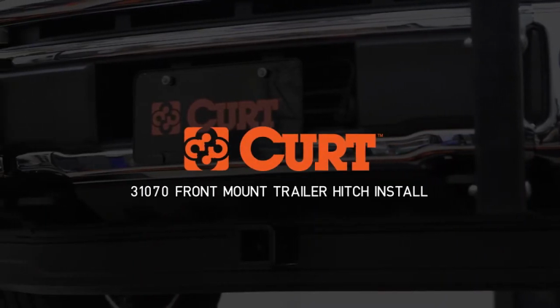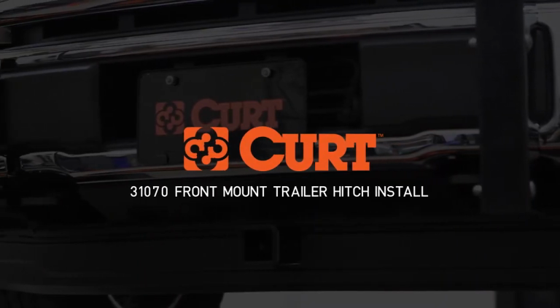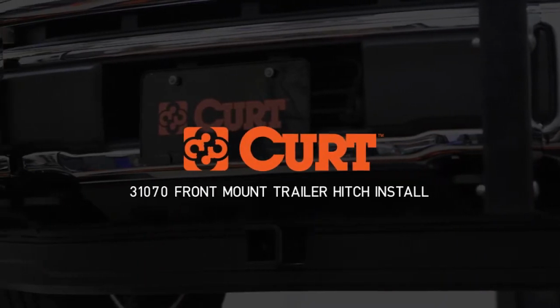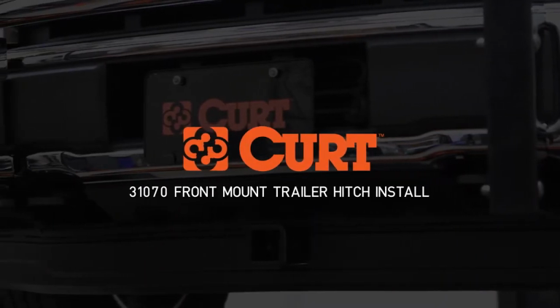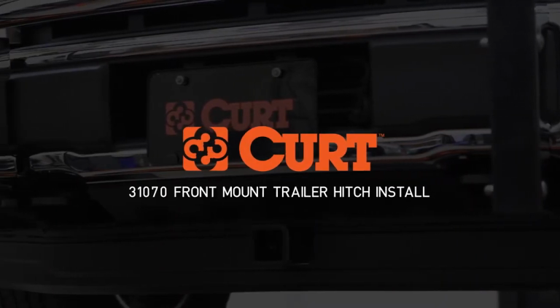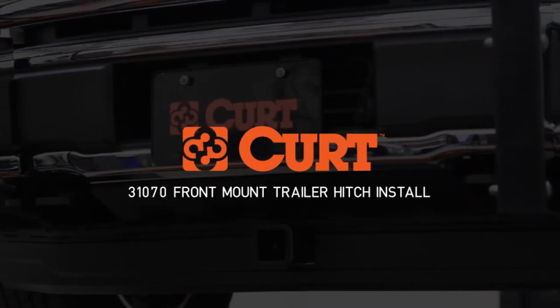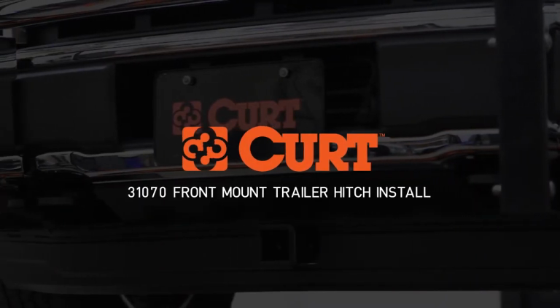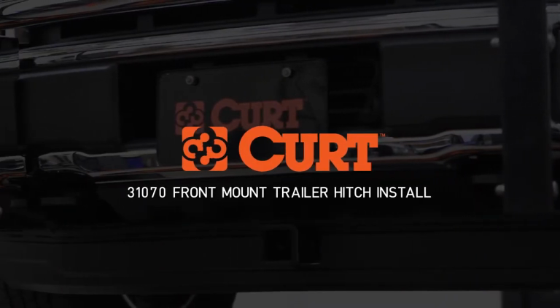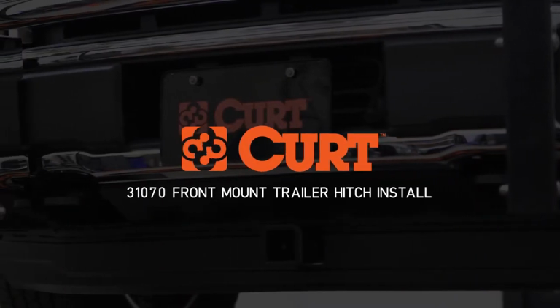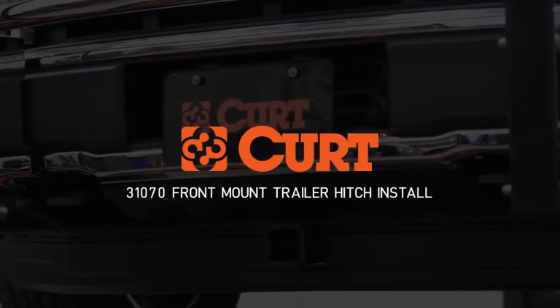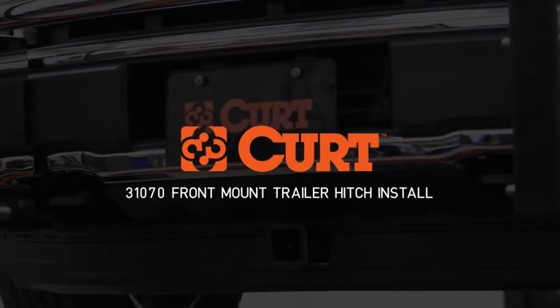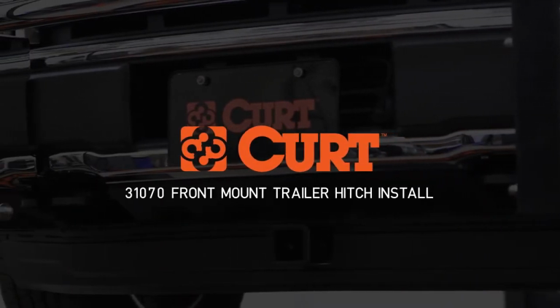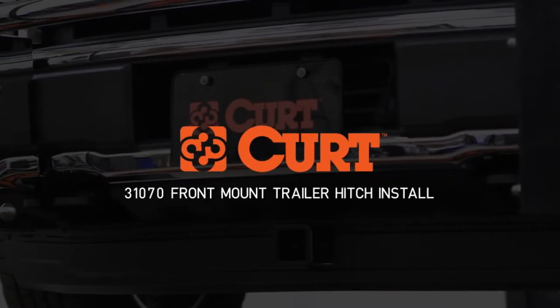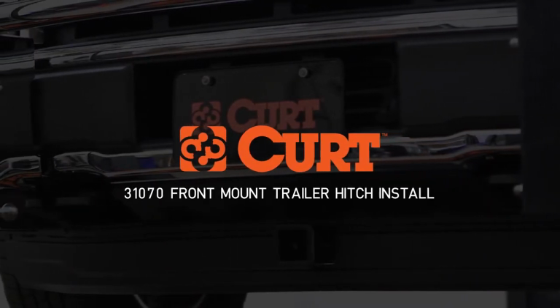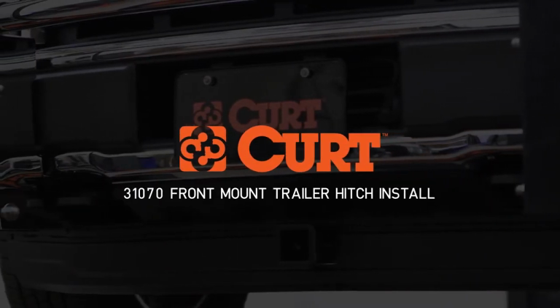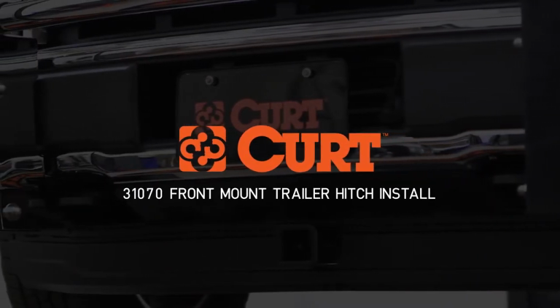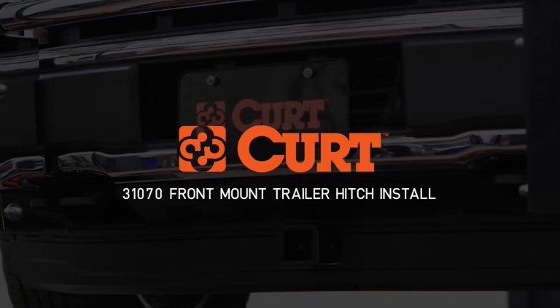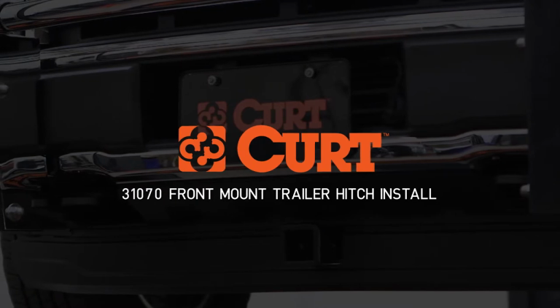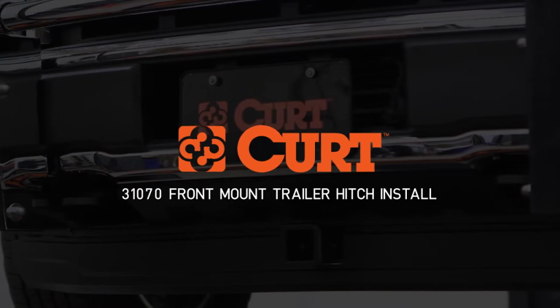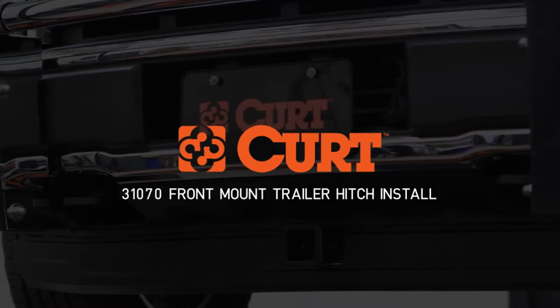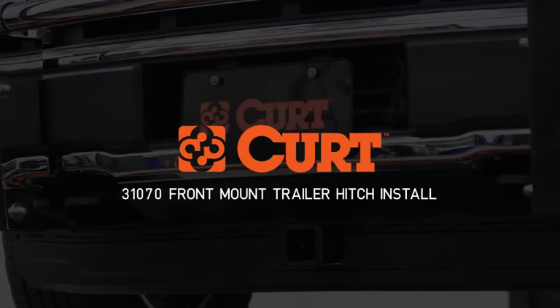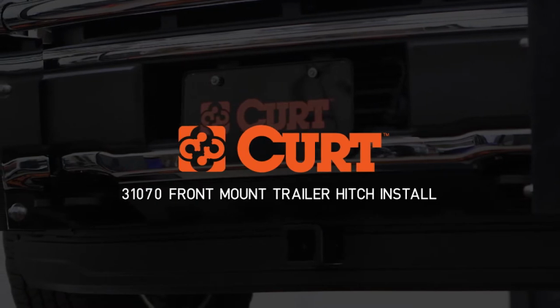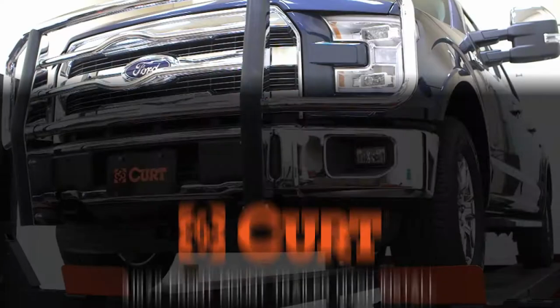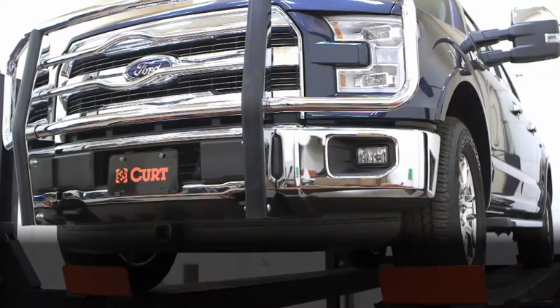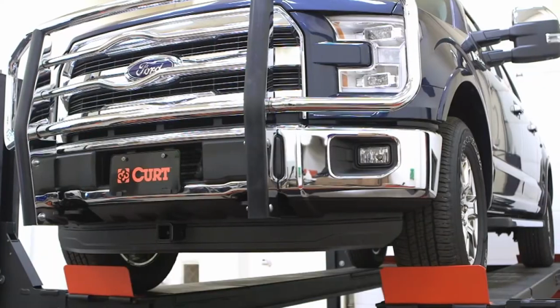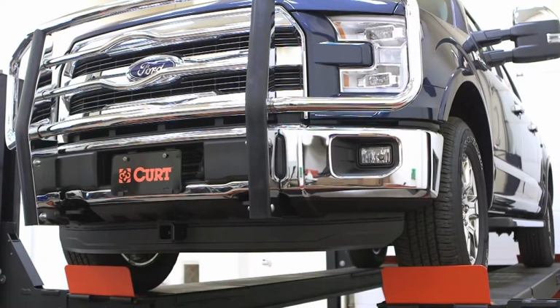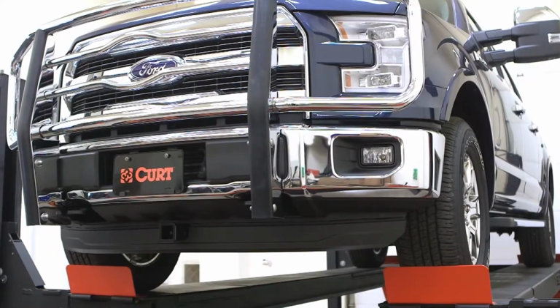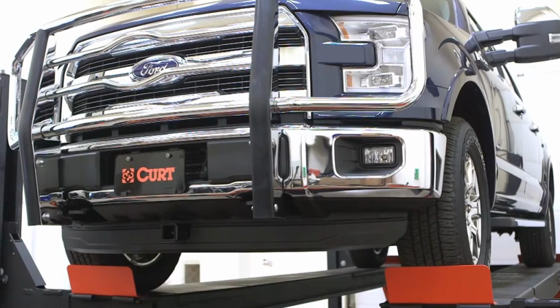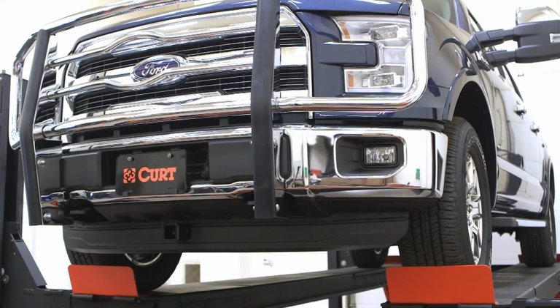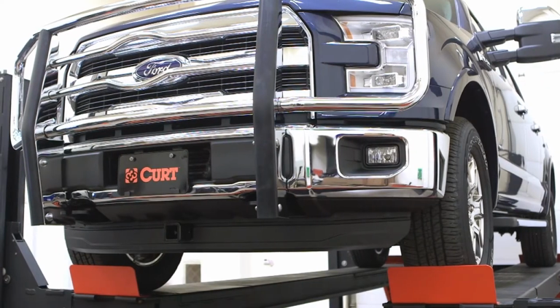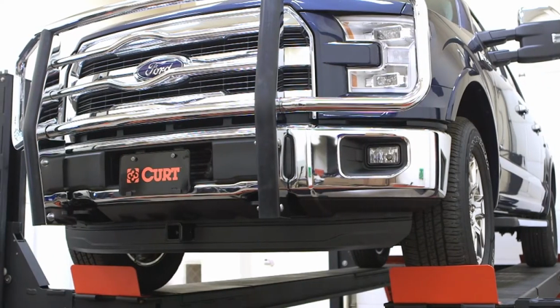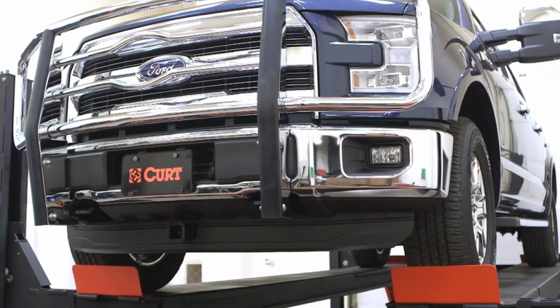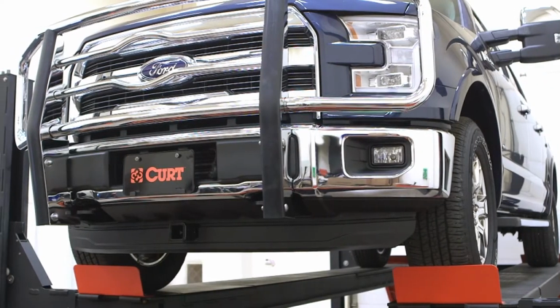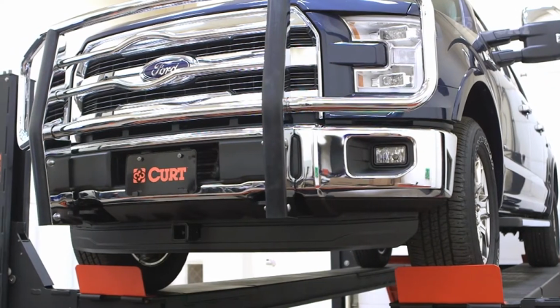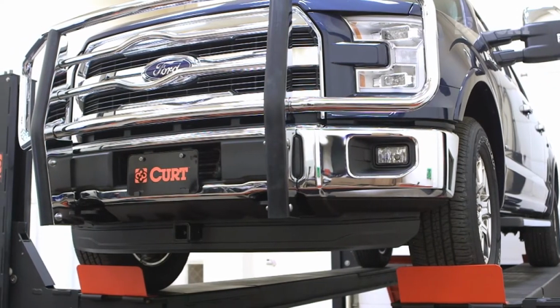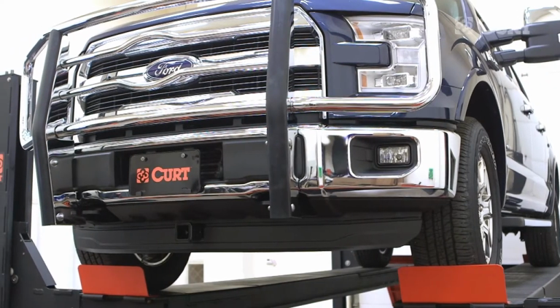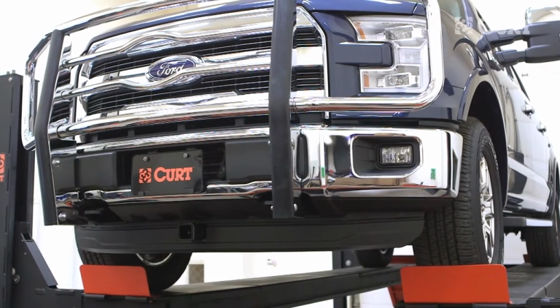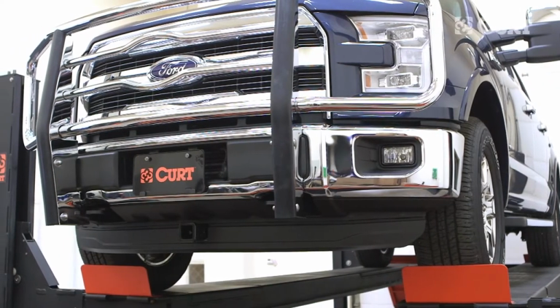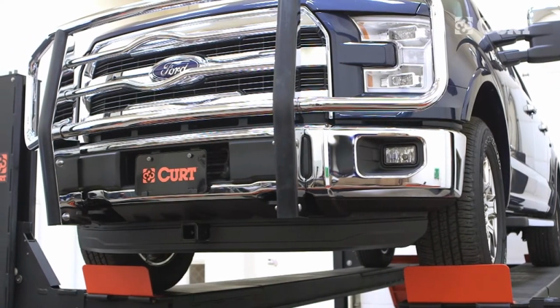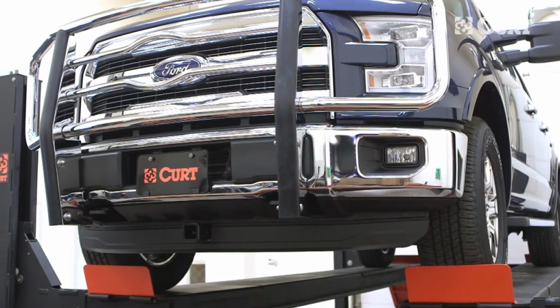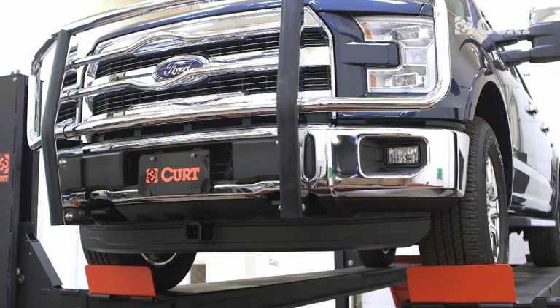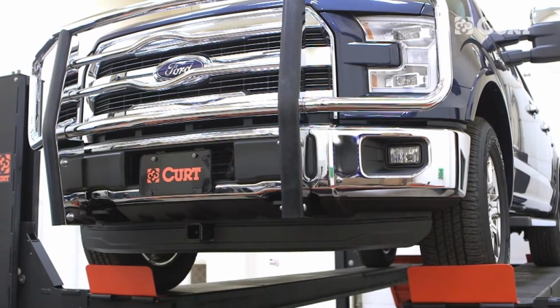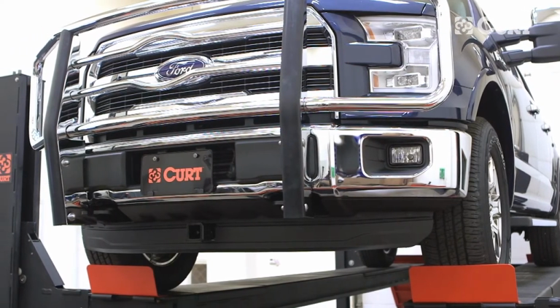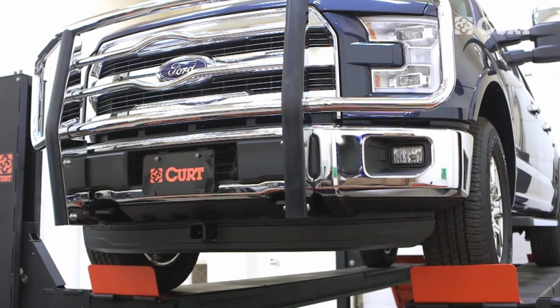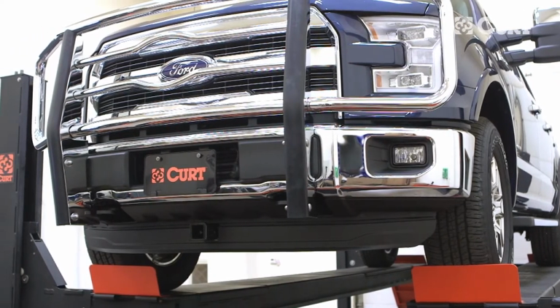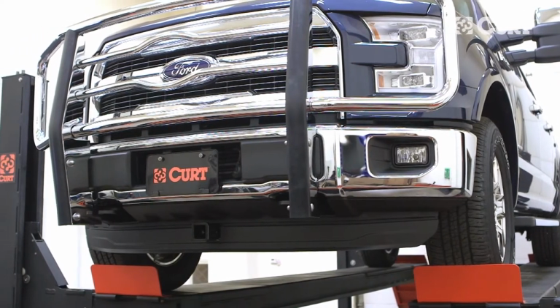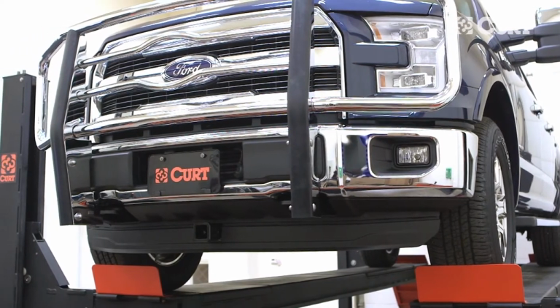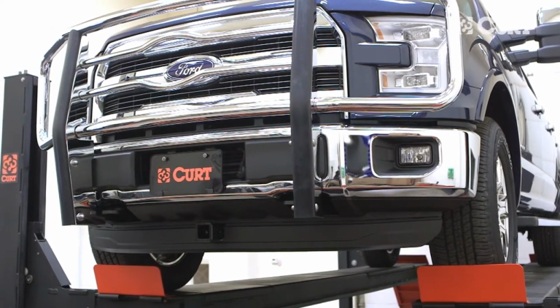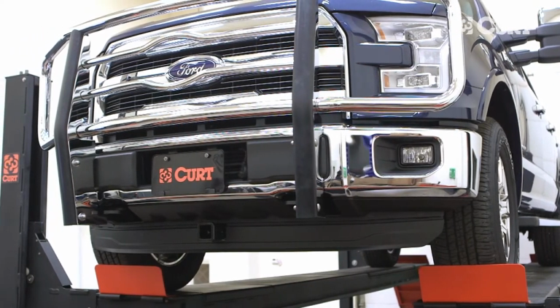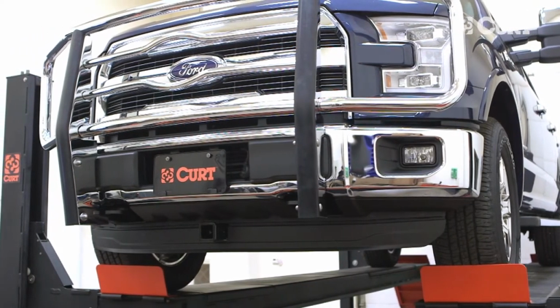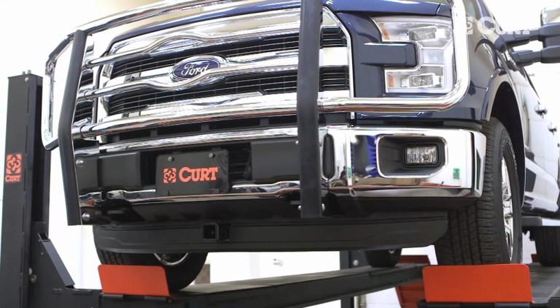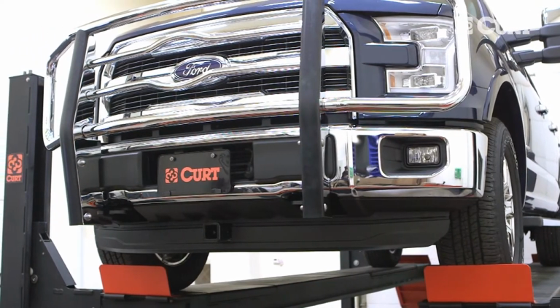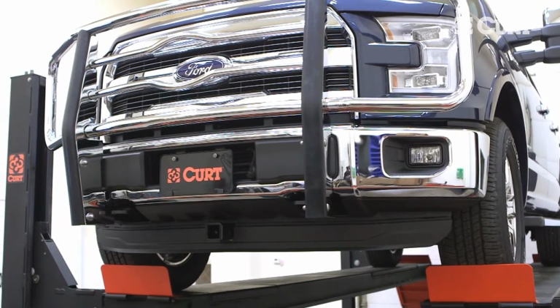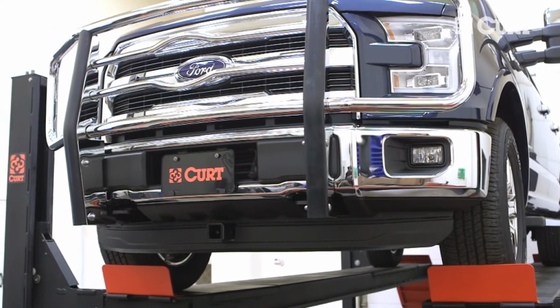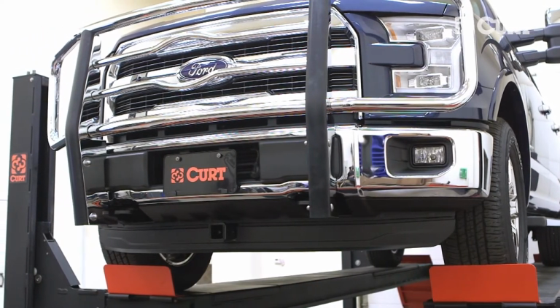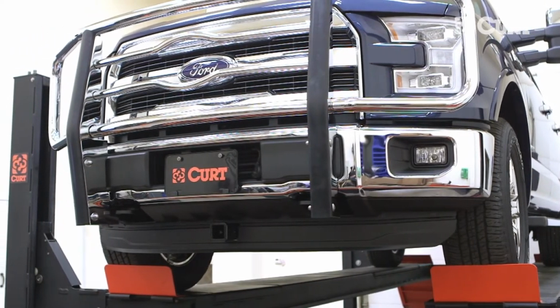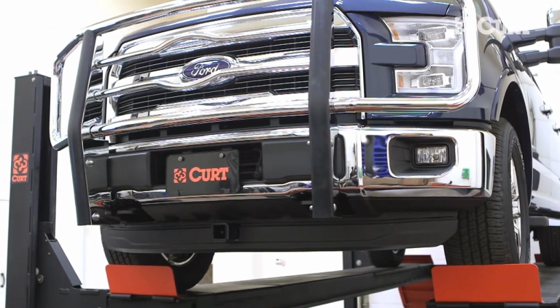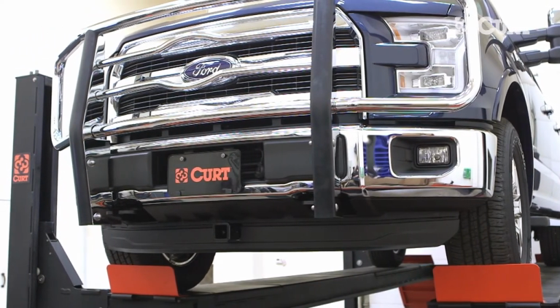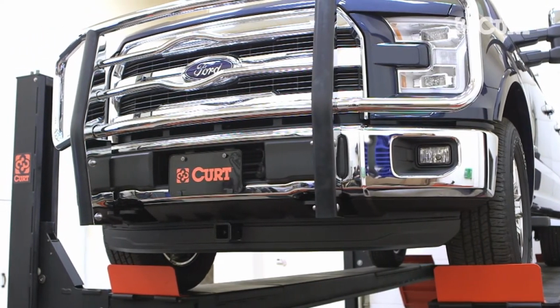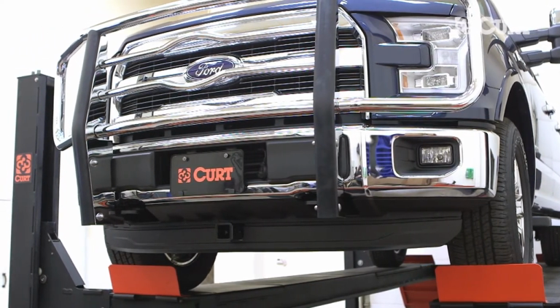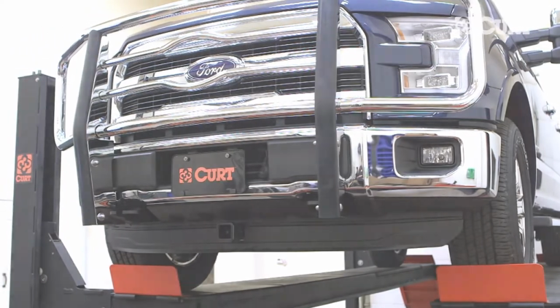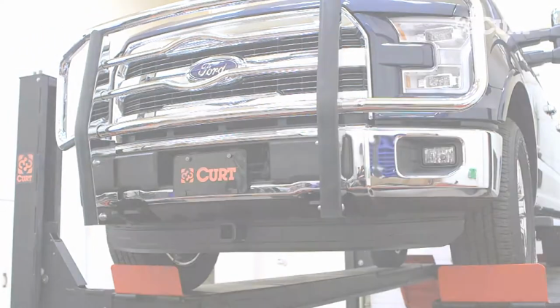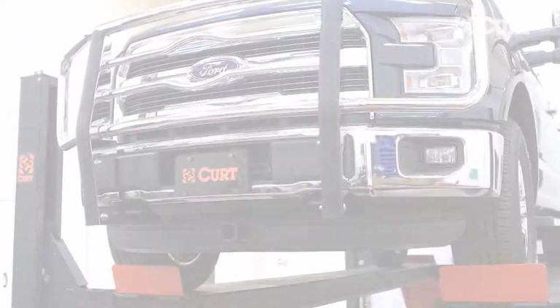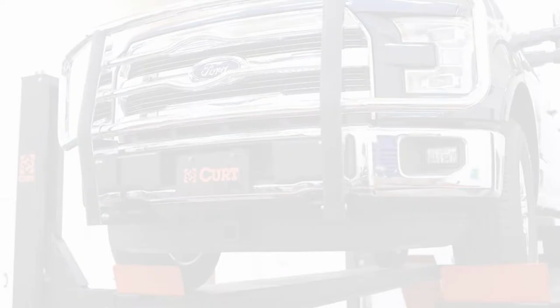Welcome to the installation video of the CURT 31070 Front Mount Trailer Hitch on a 2016 Ford F-150.